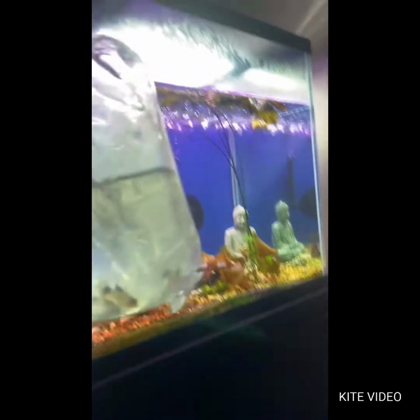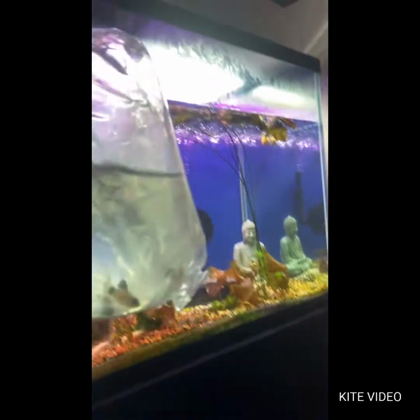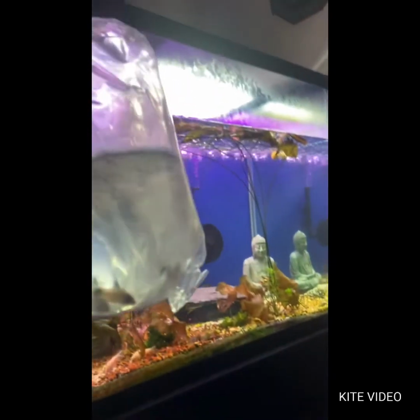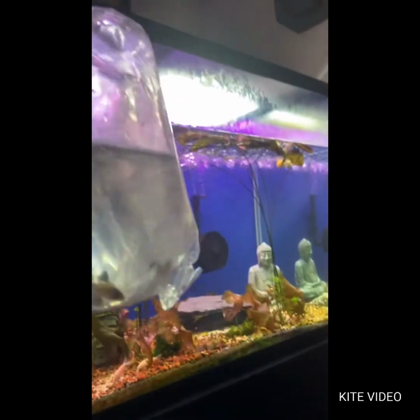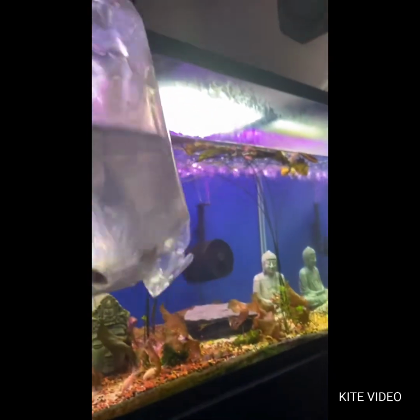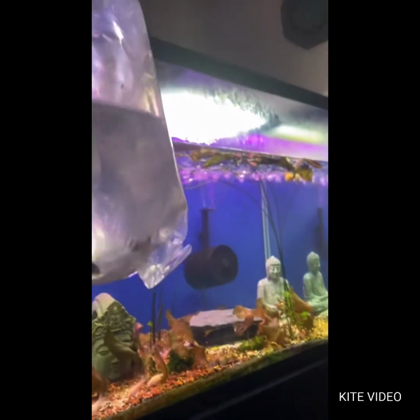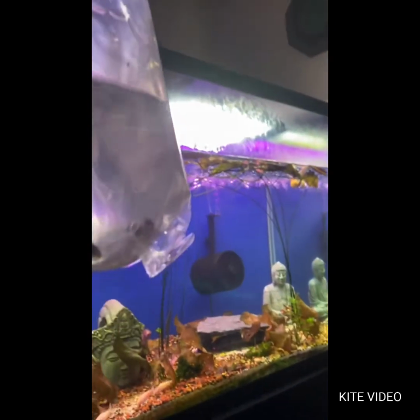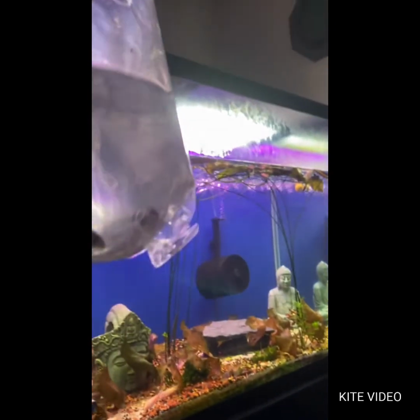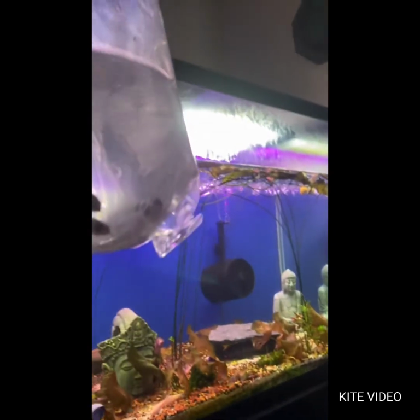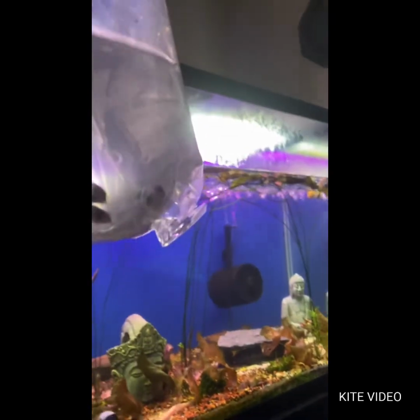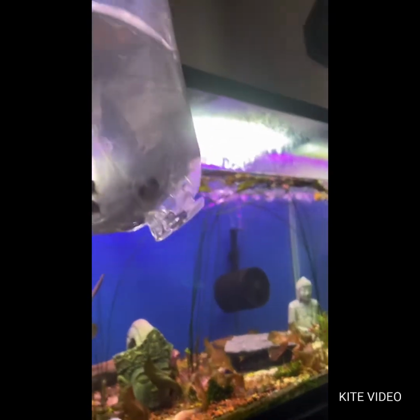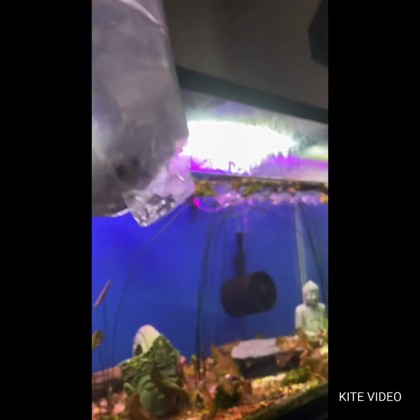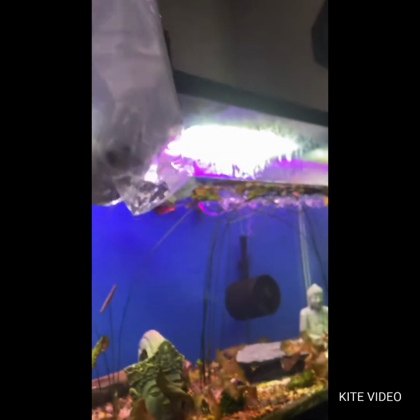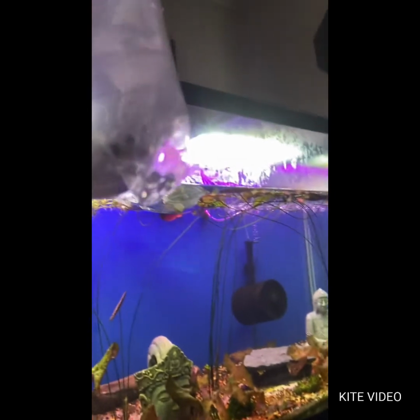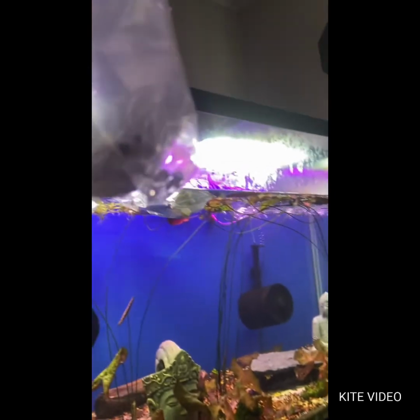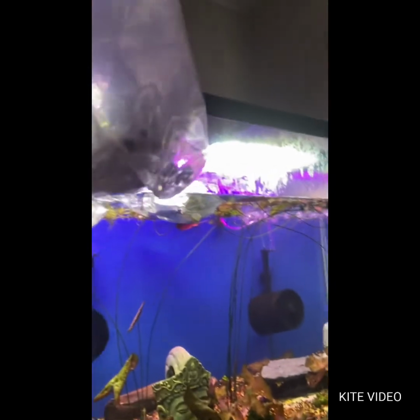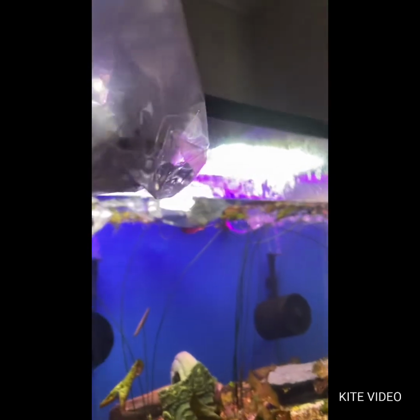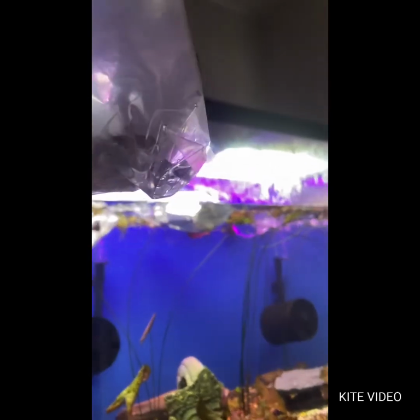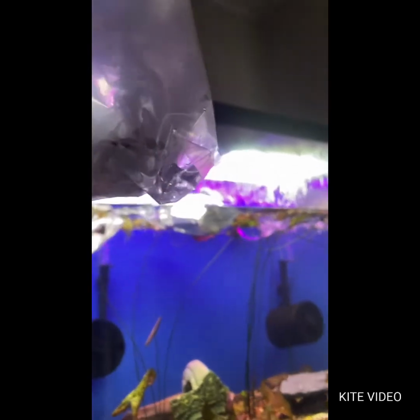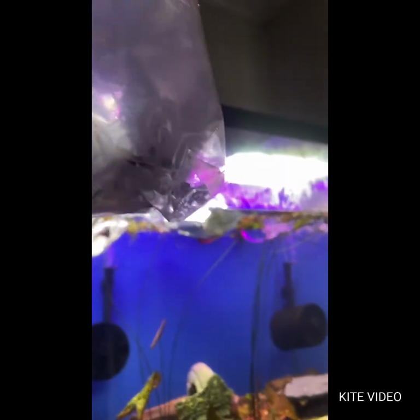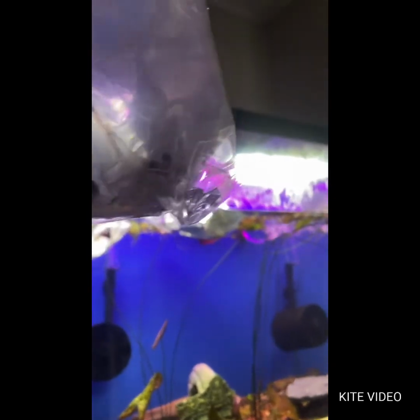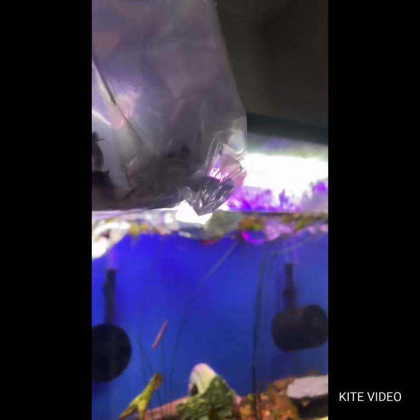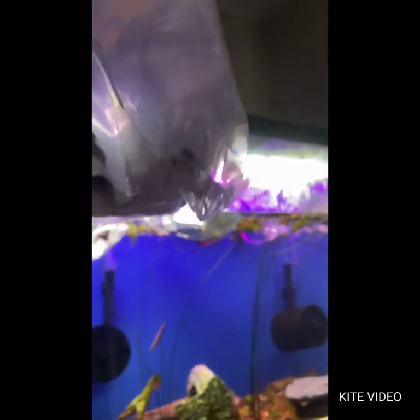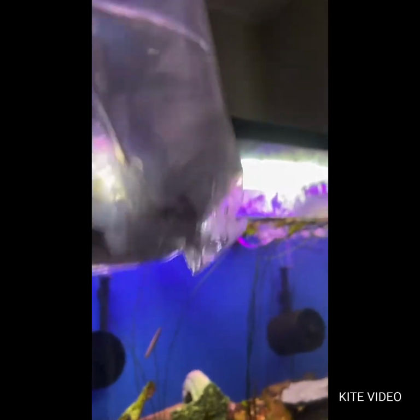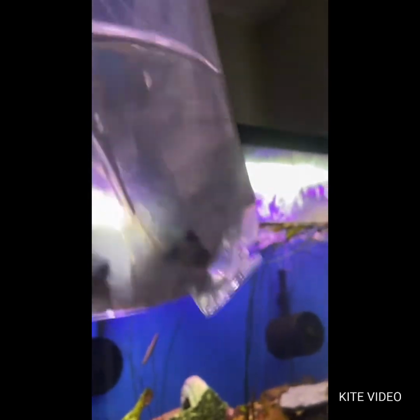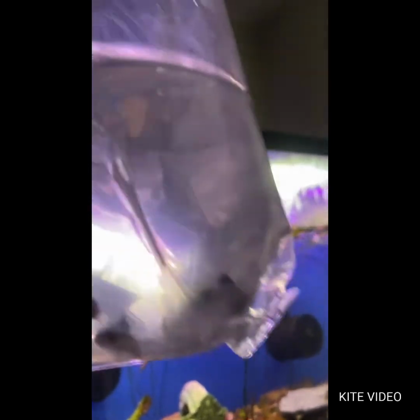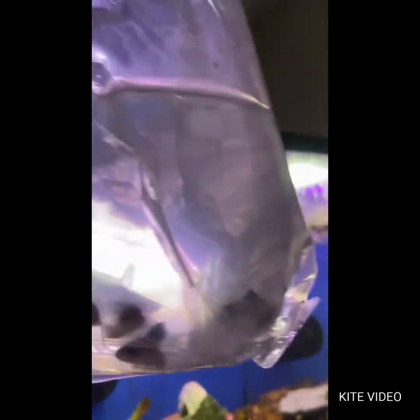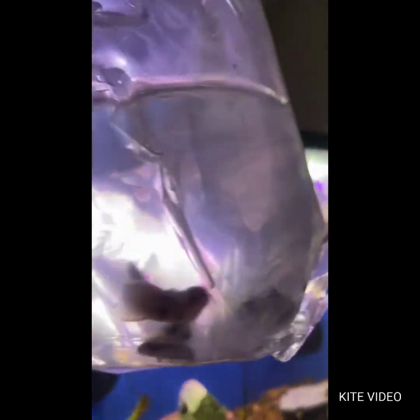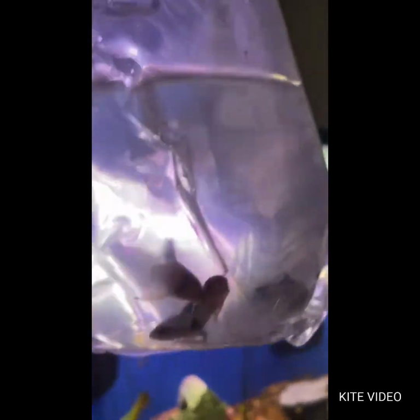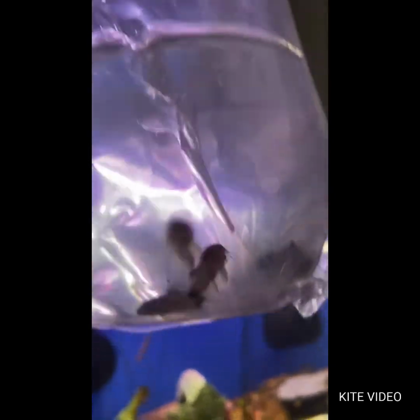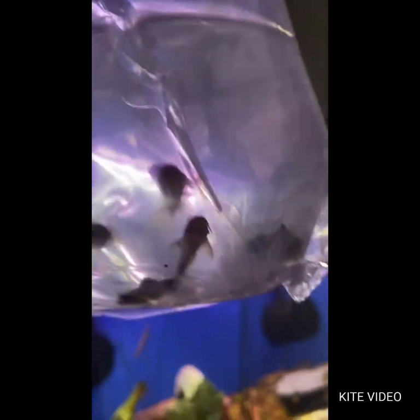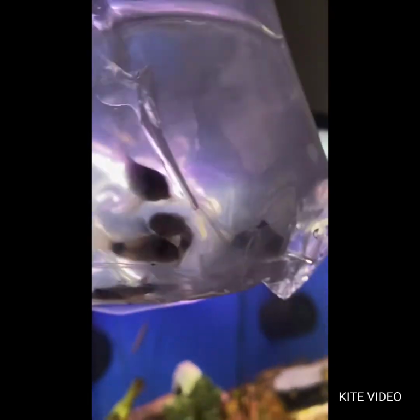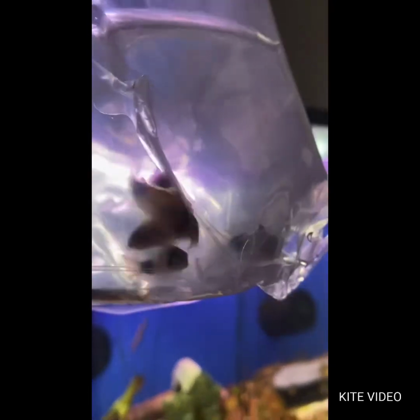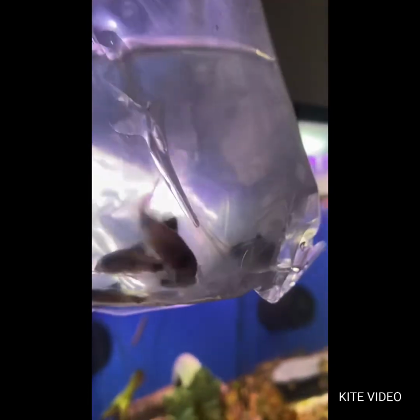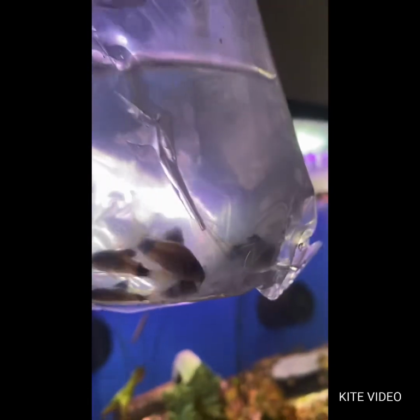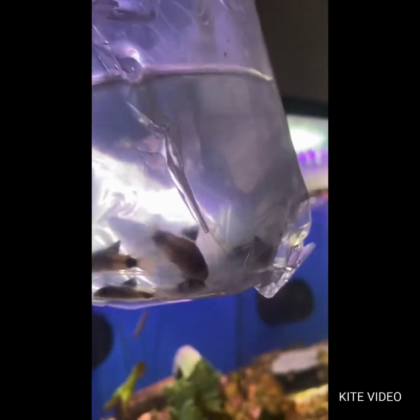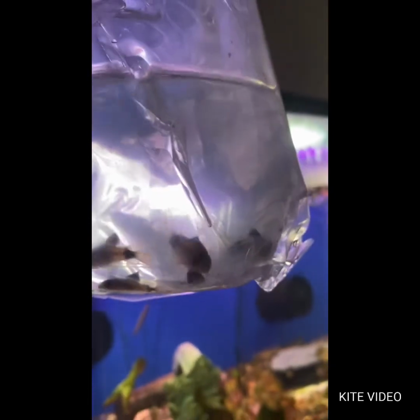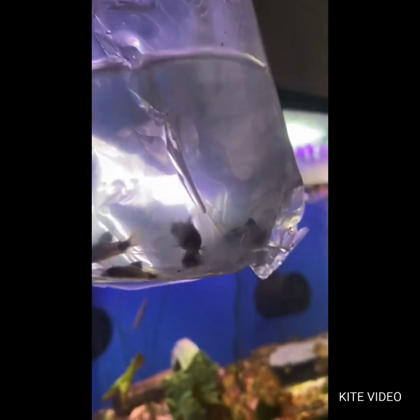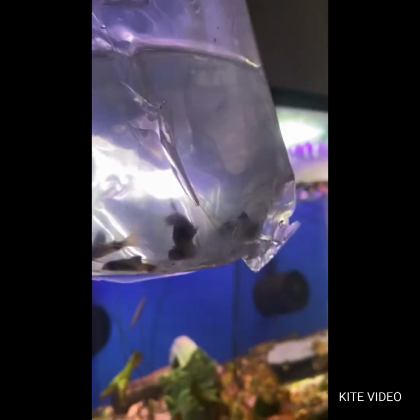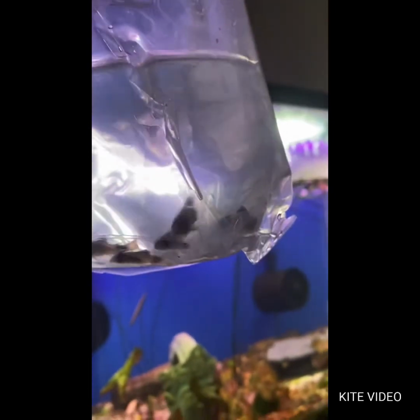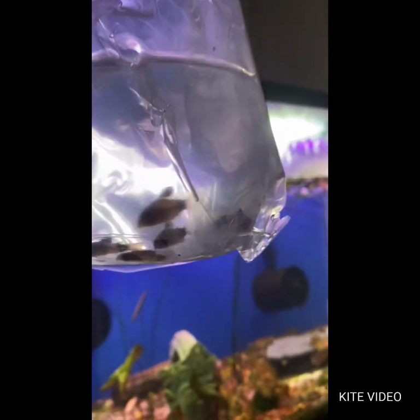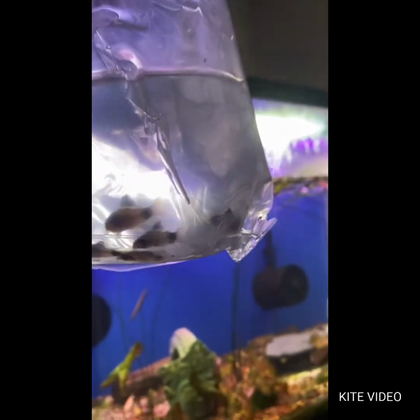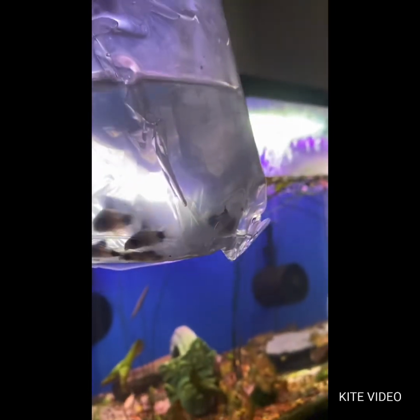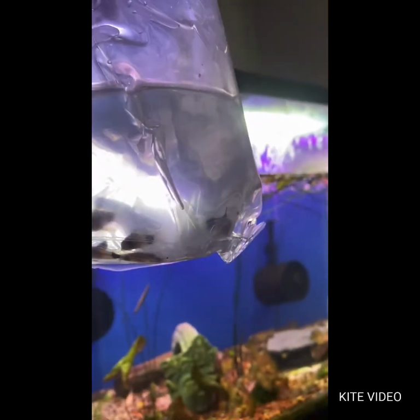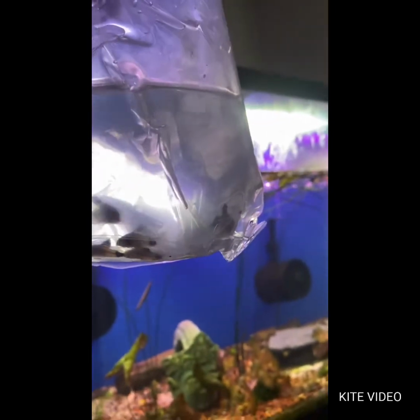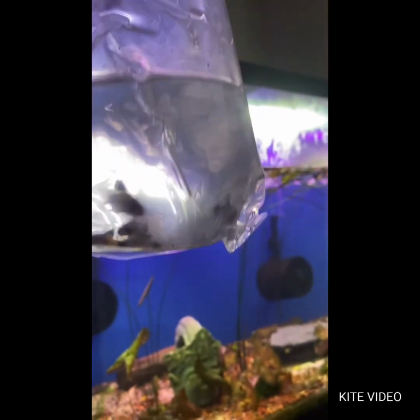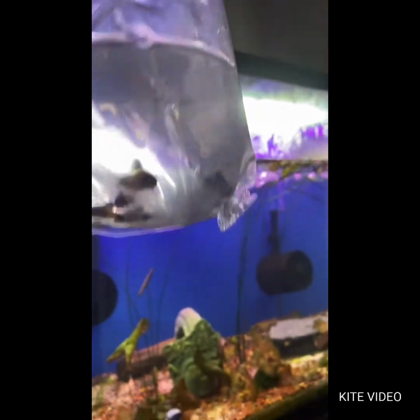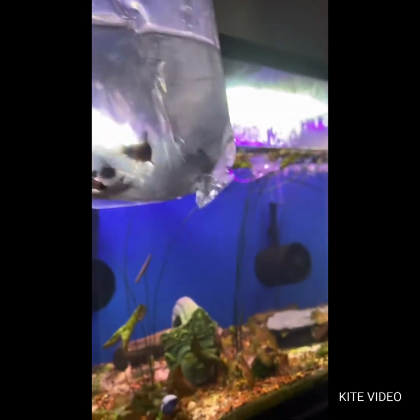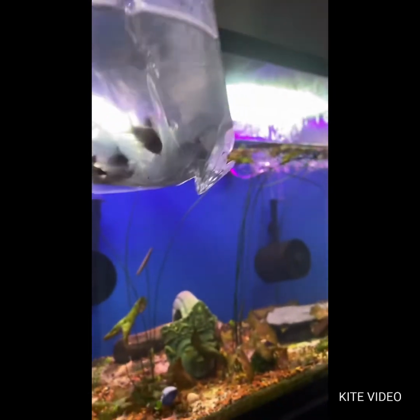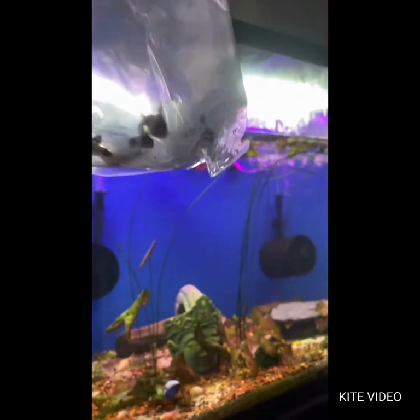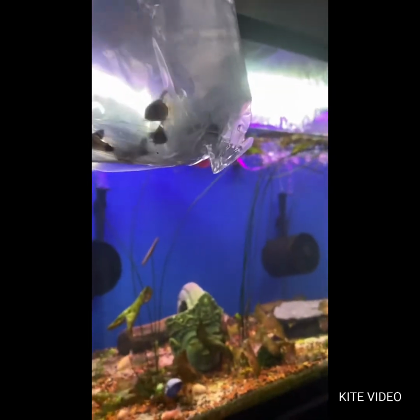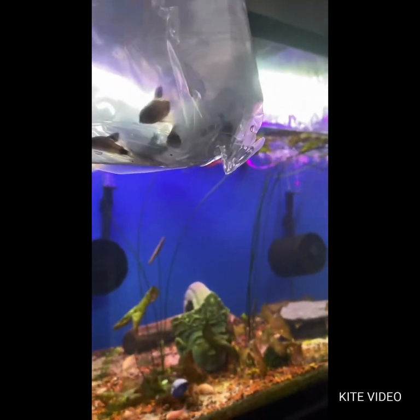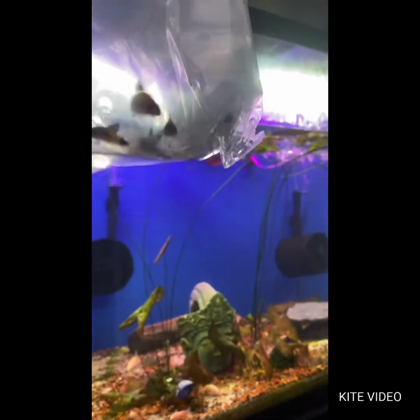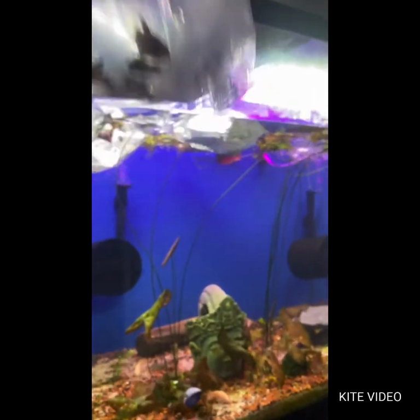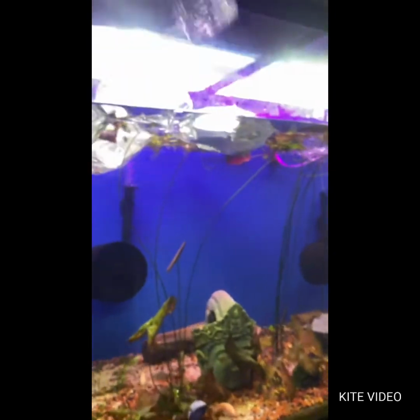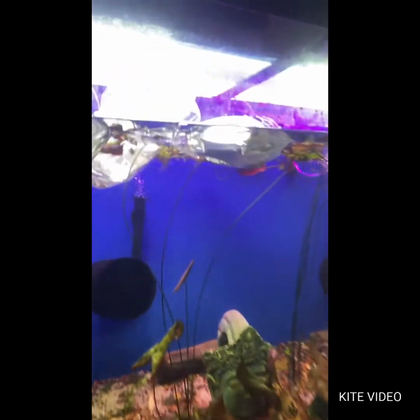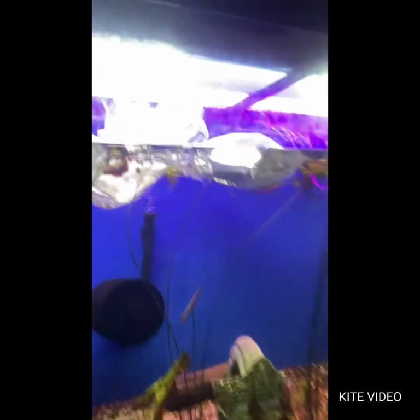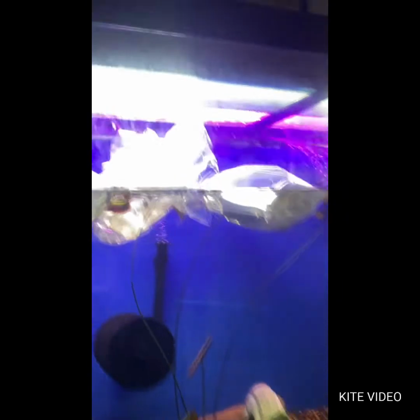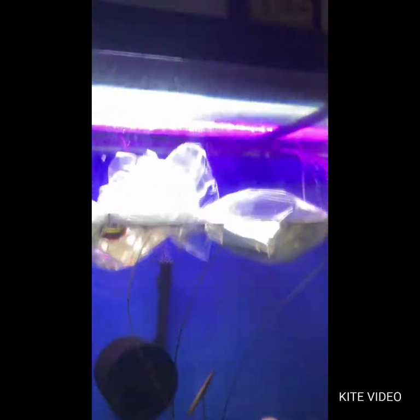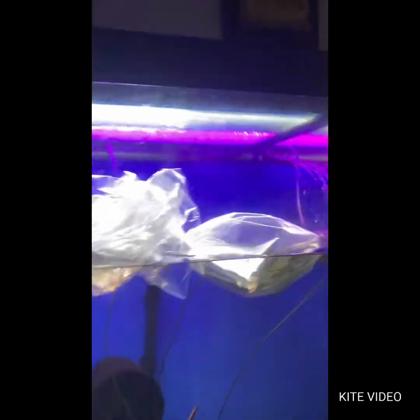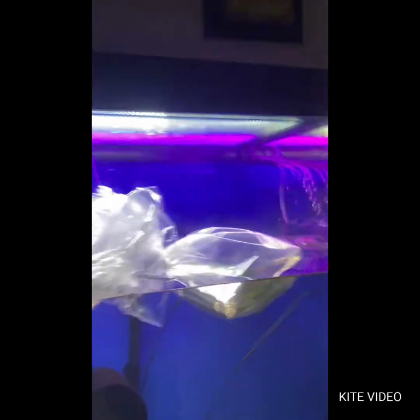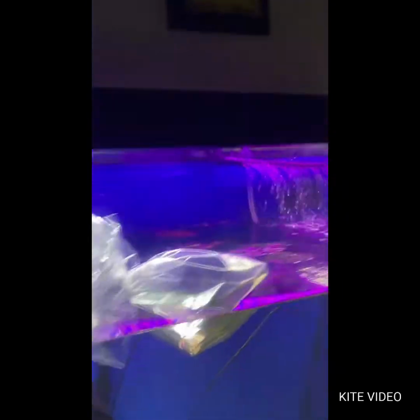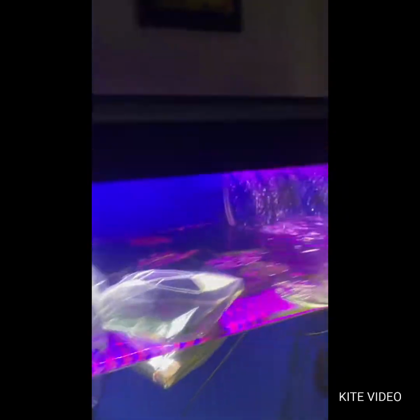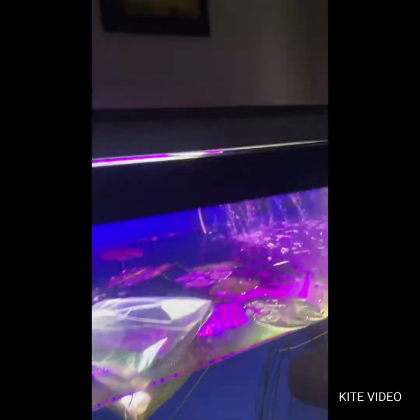We got some panda corydoras. Can't wait to get you guys out and watch you floating around.